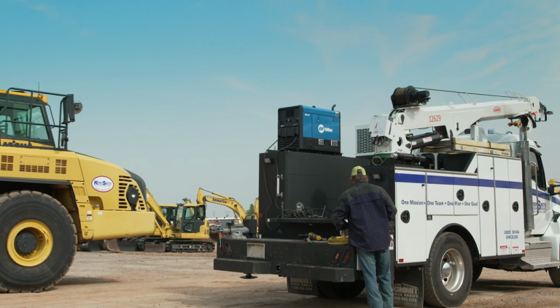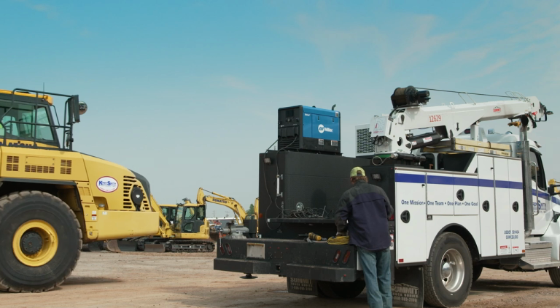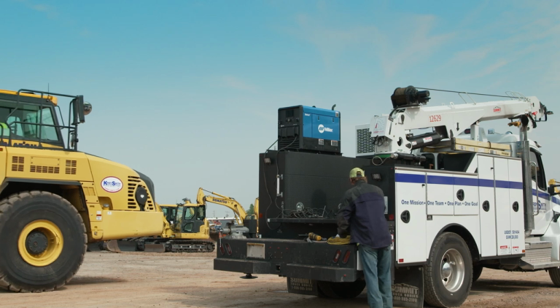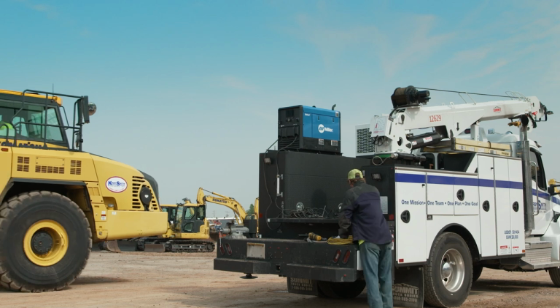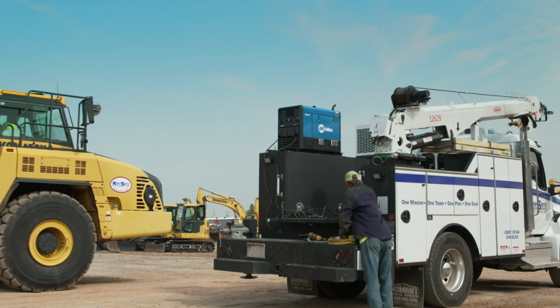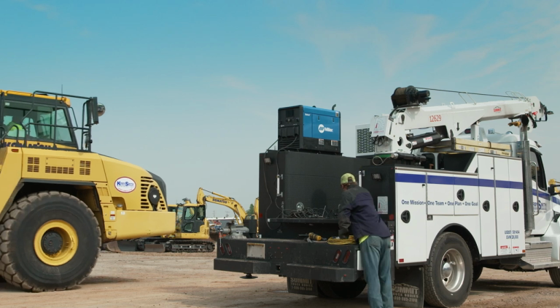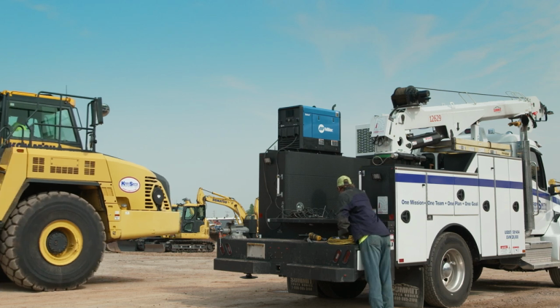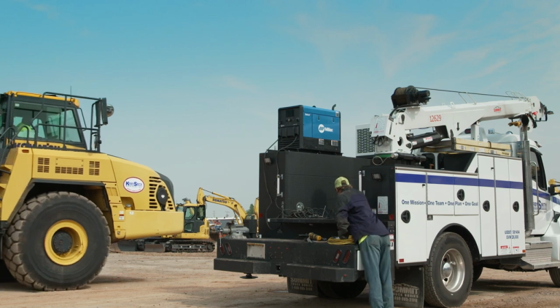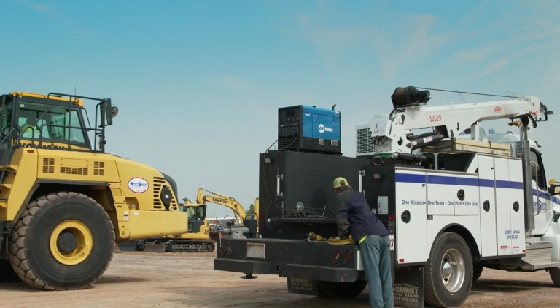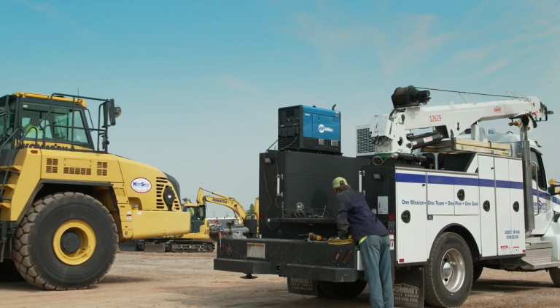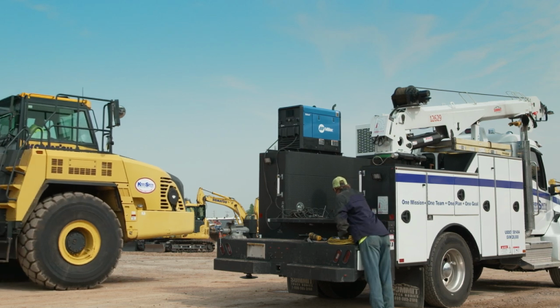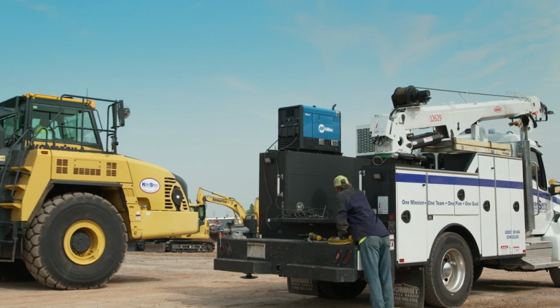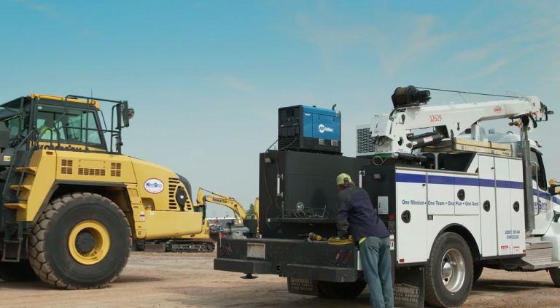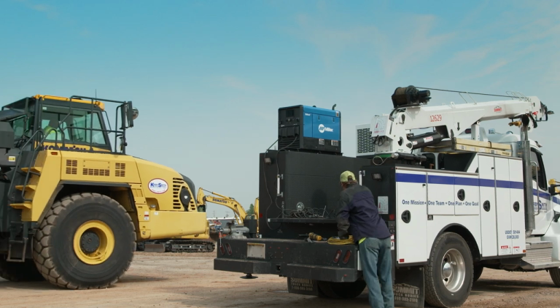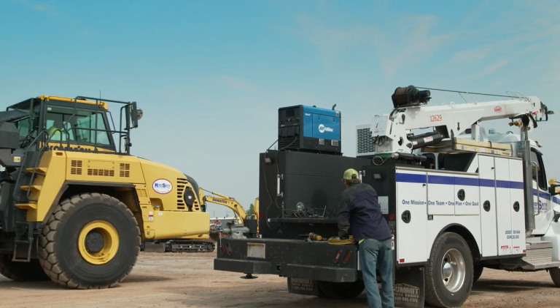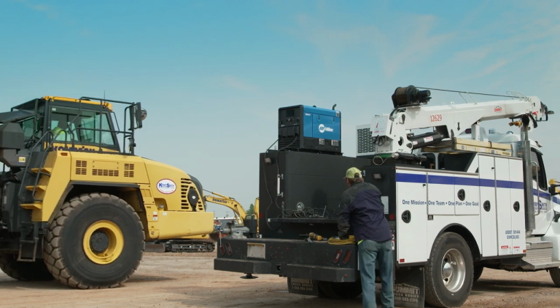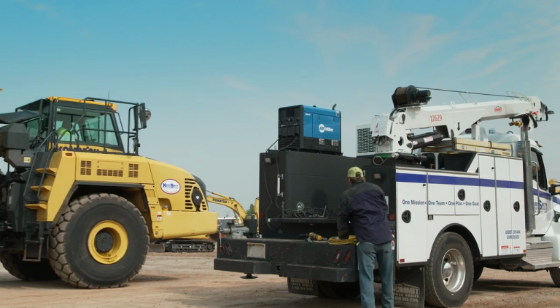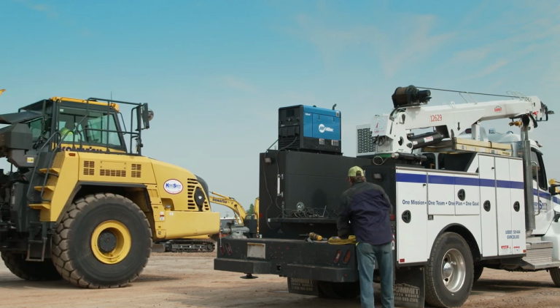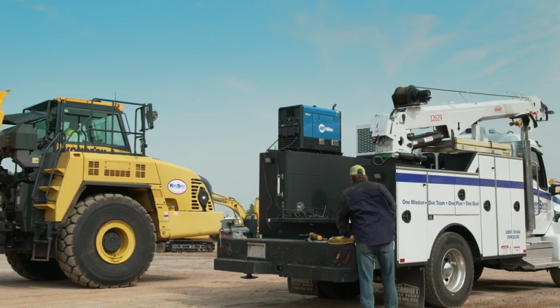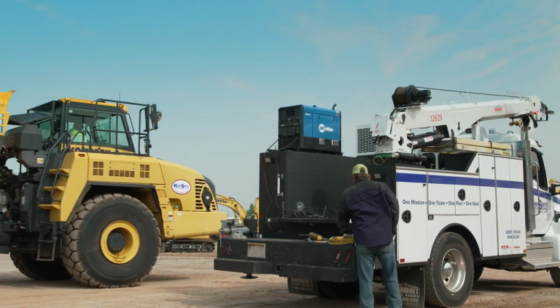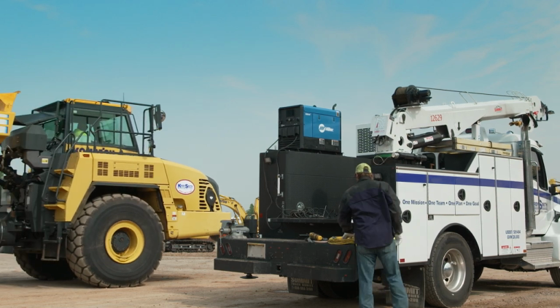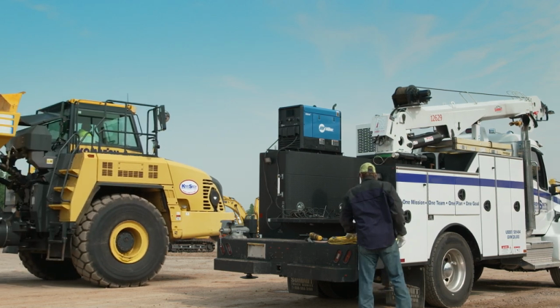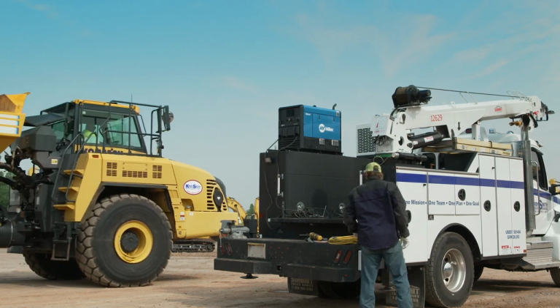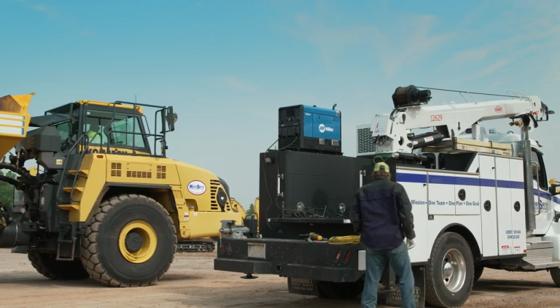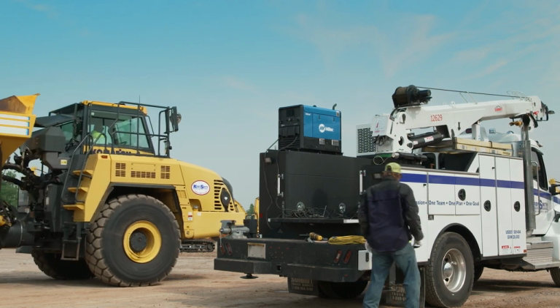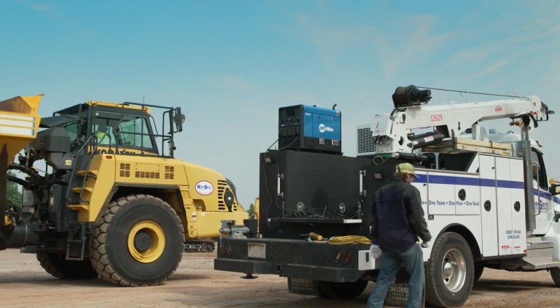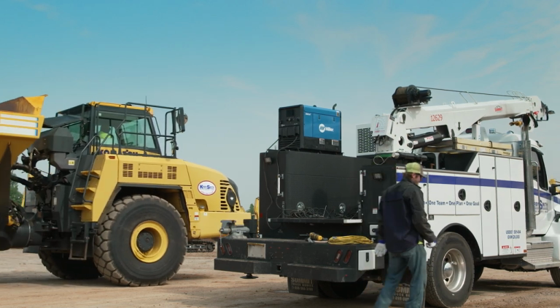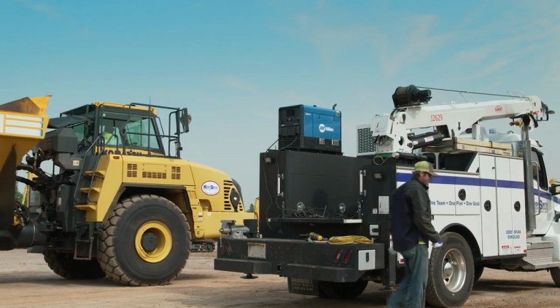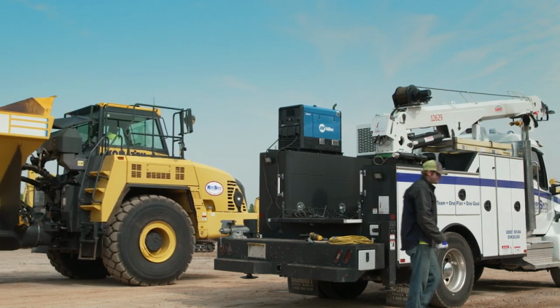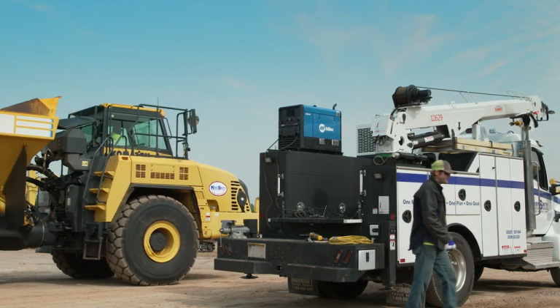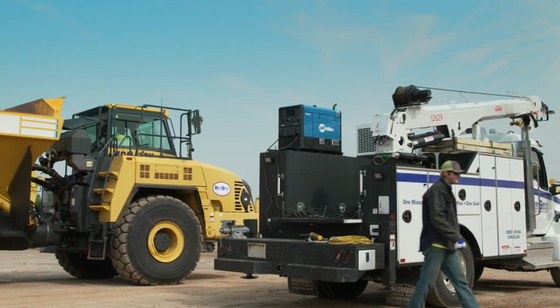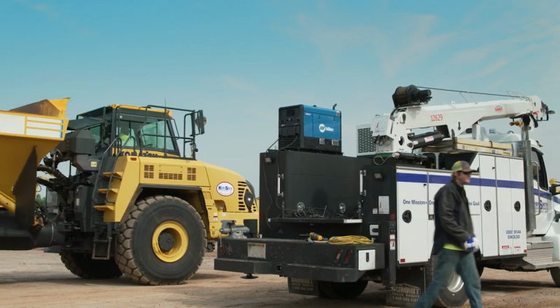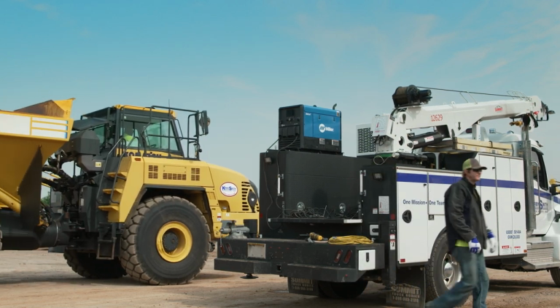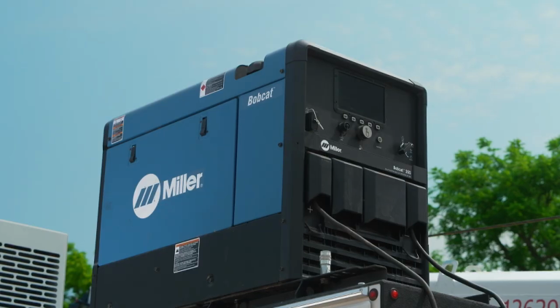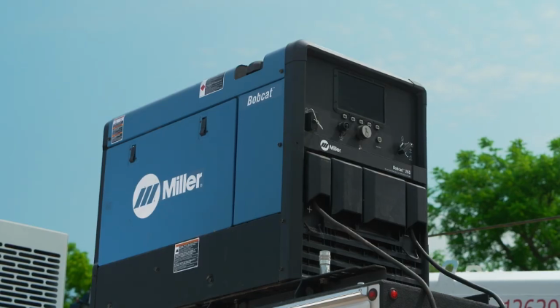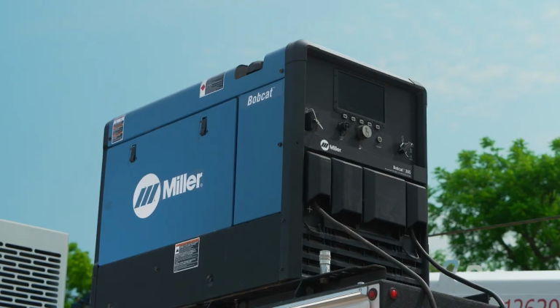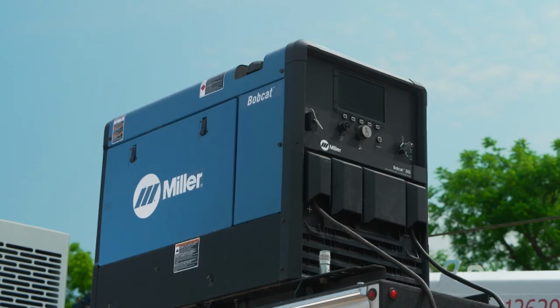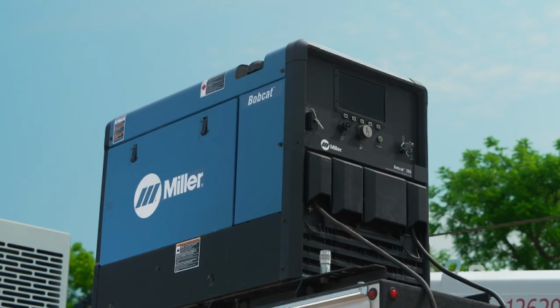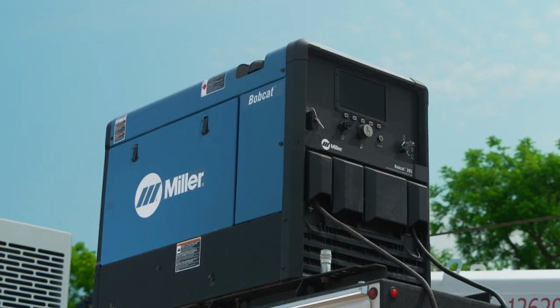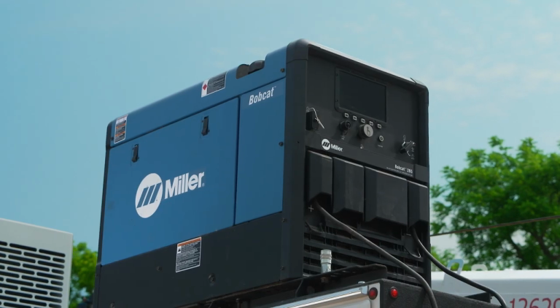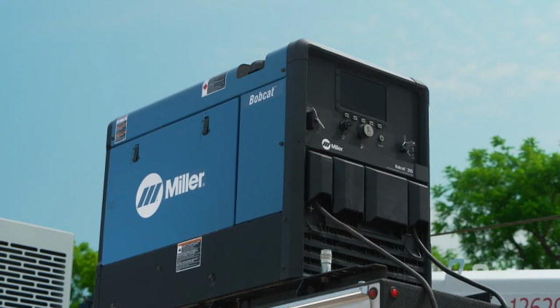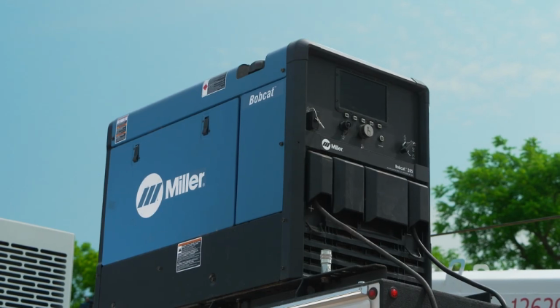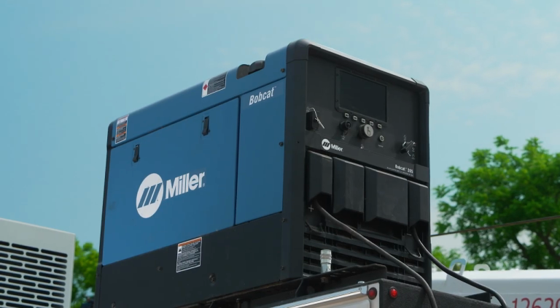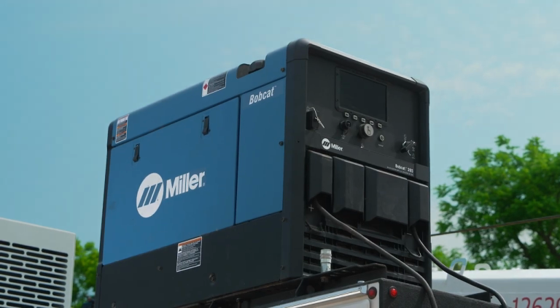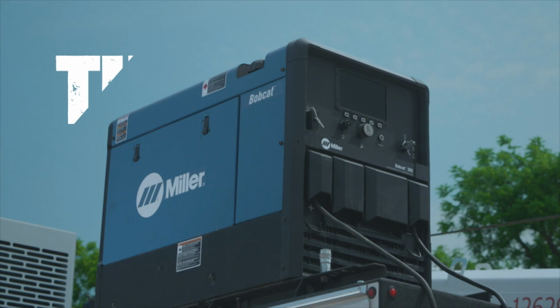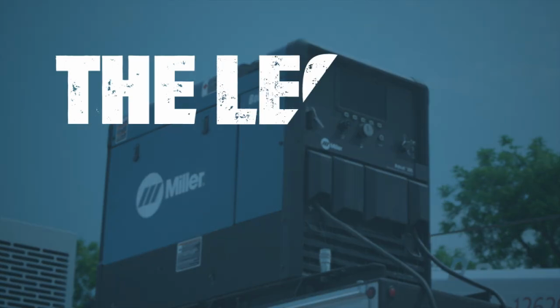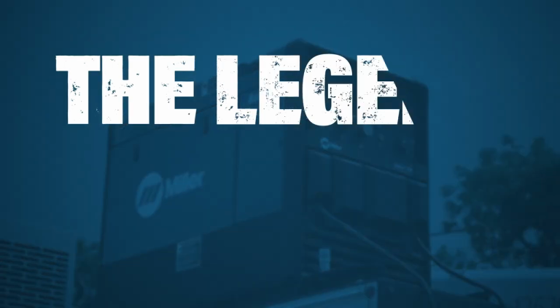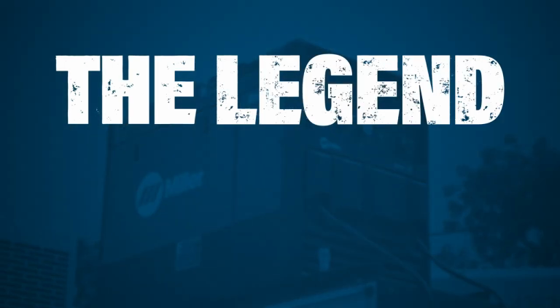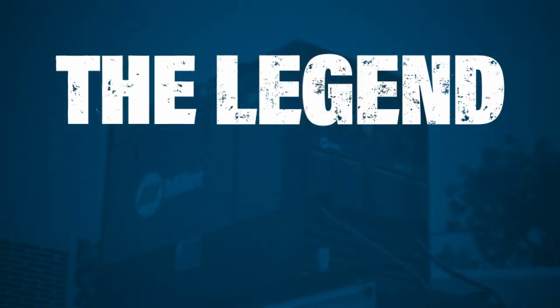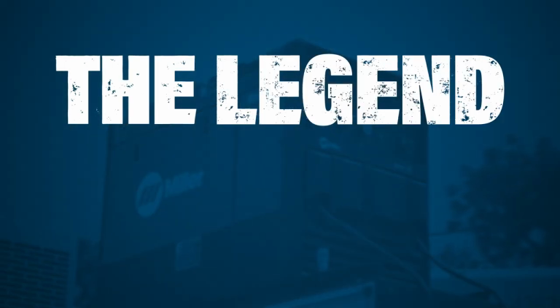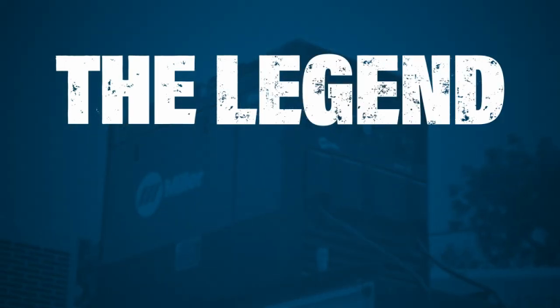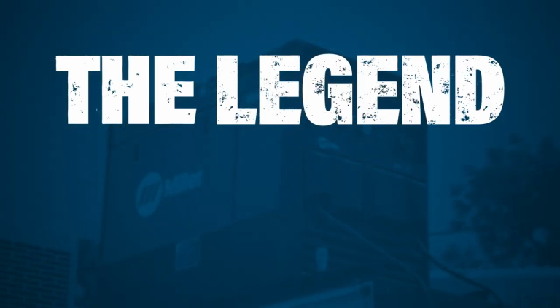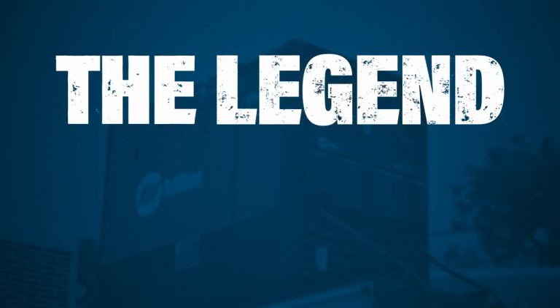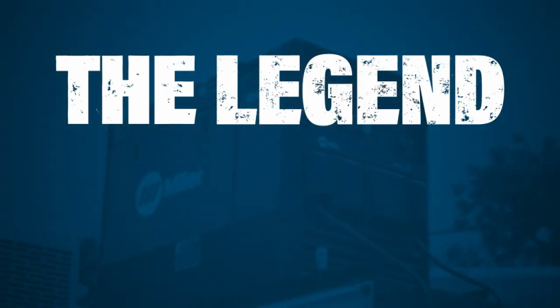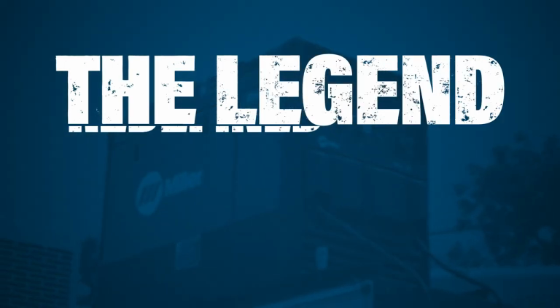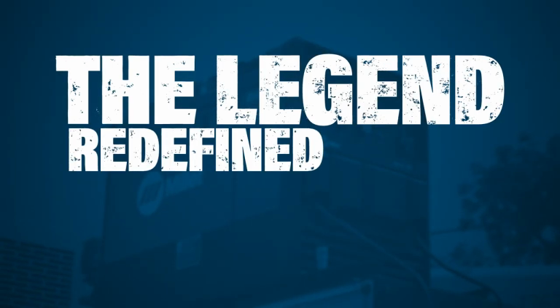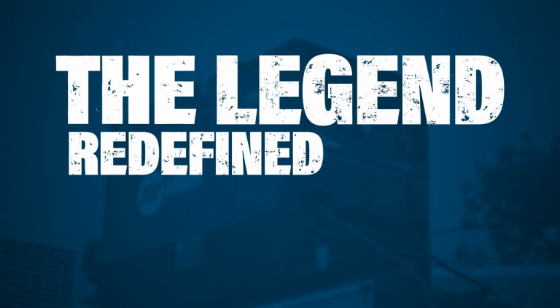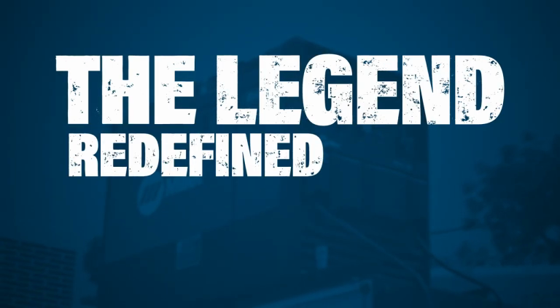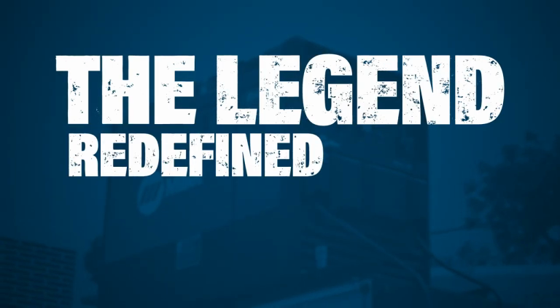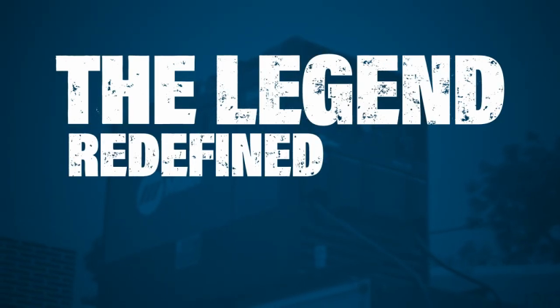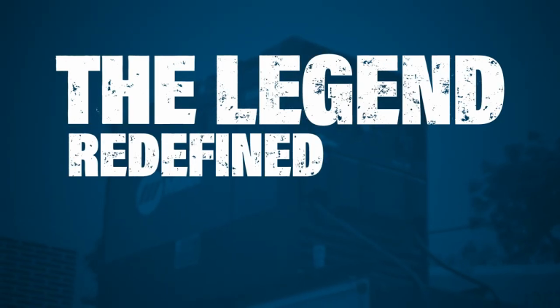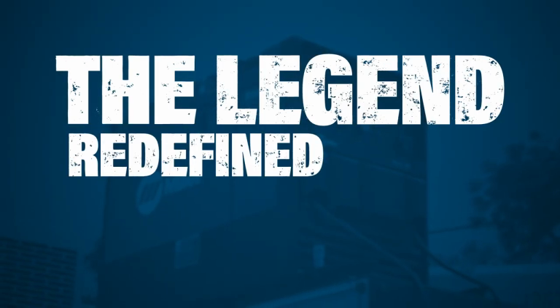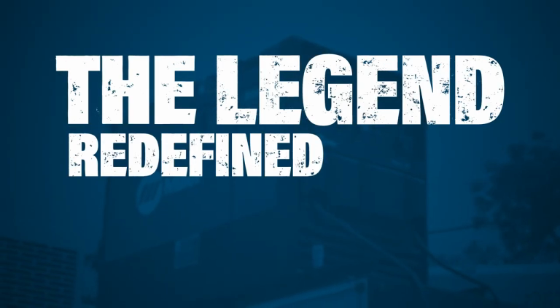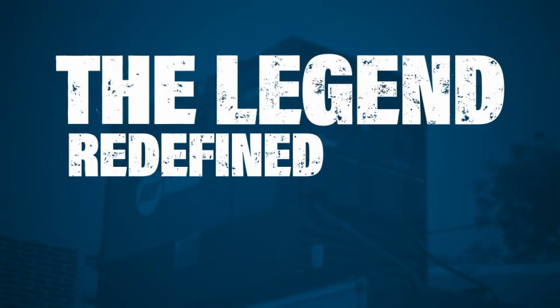Unrivaled weld quality and easier to use — the new Bobcat 265, the legend, redefined.